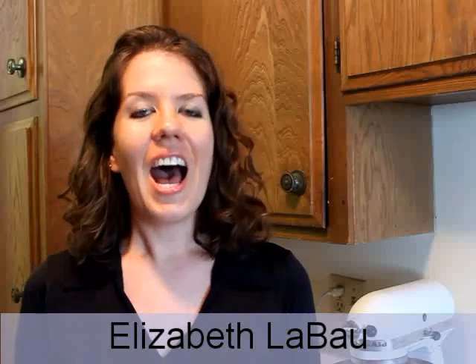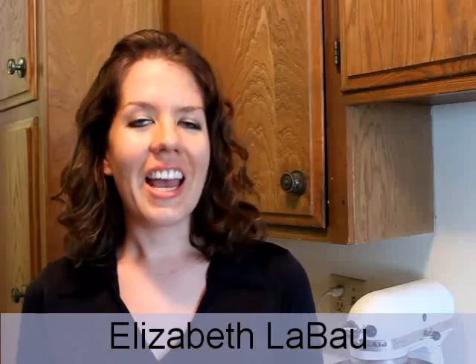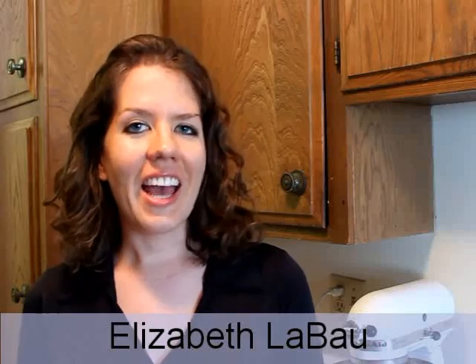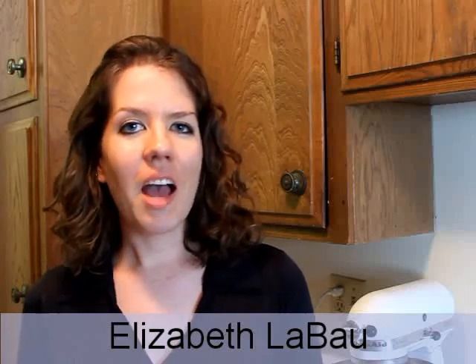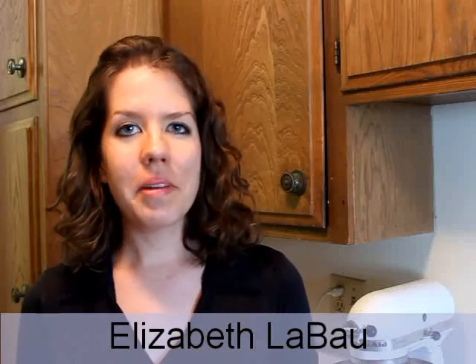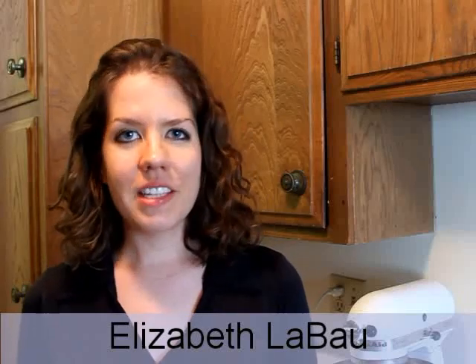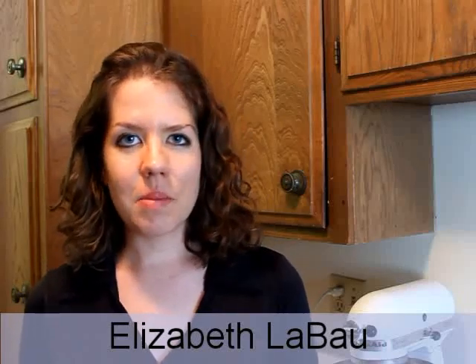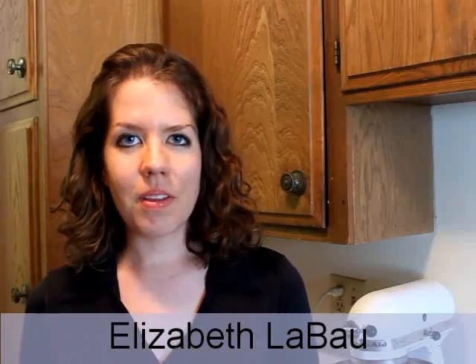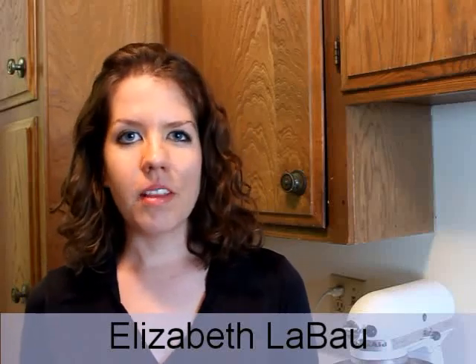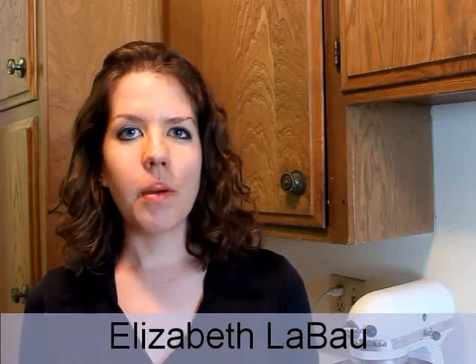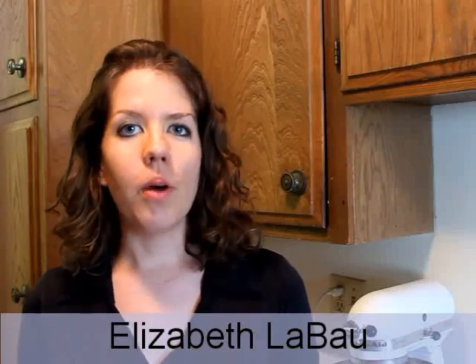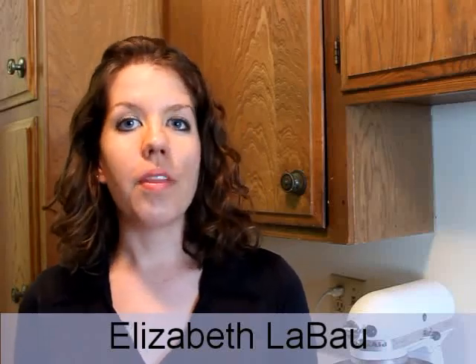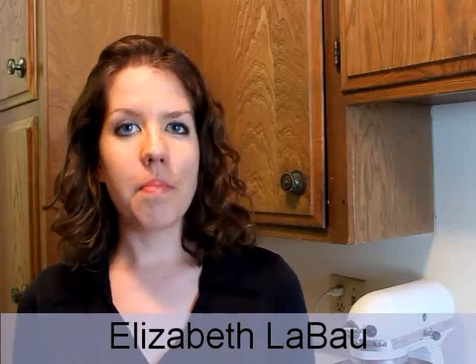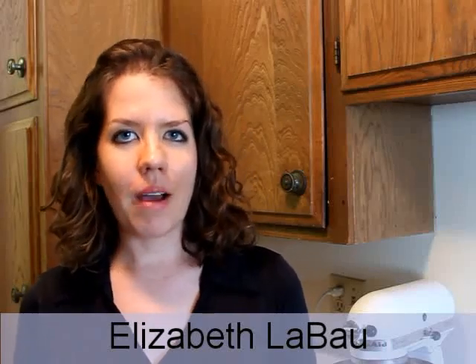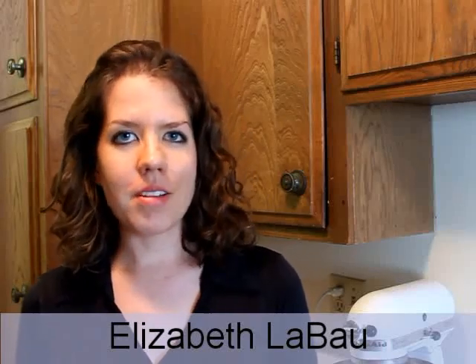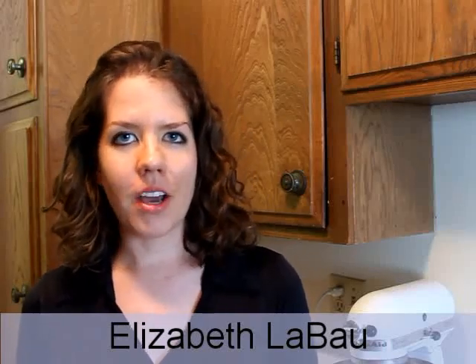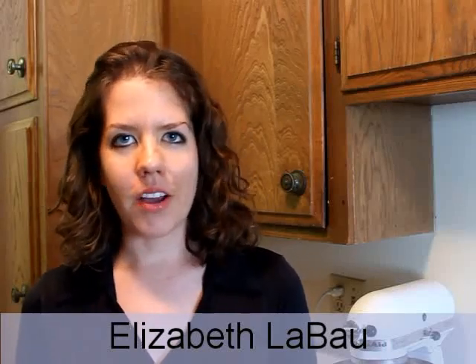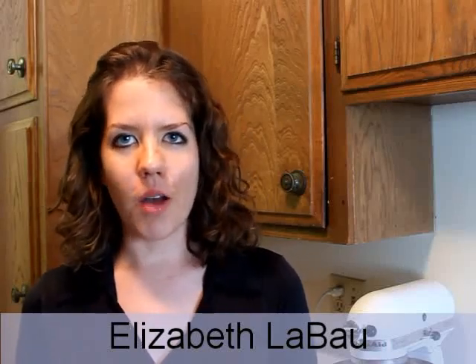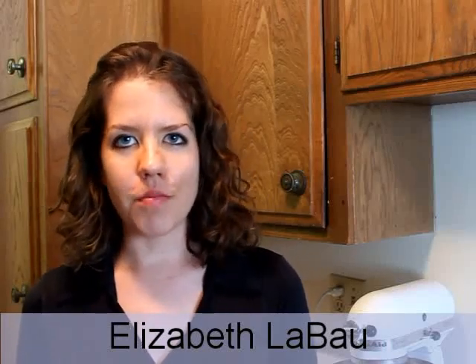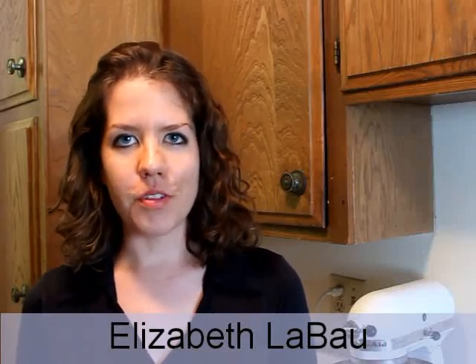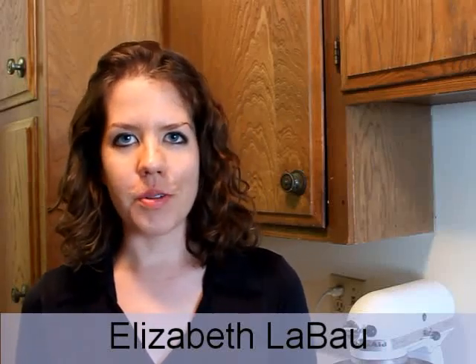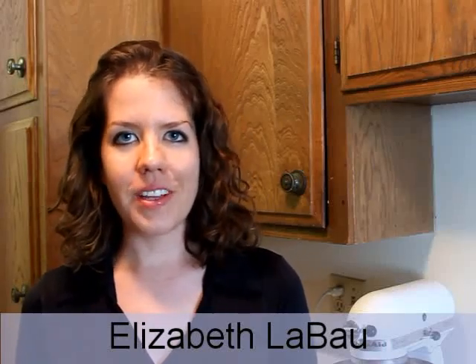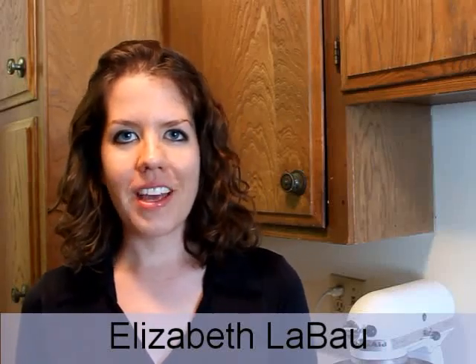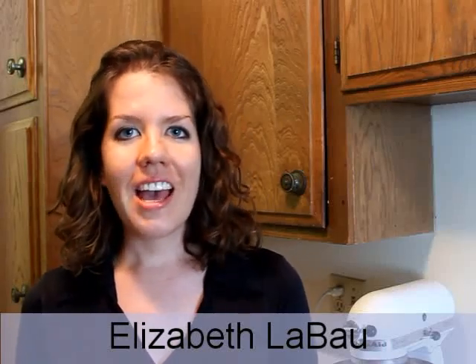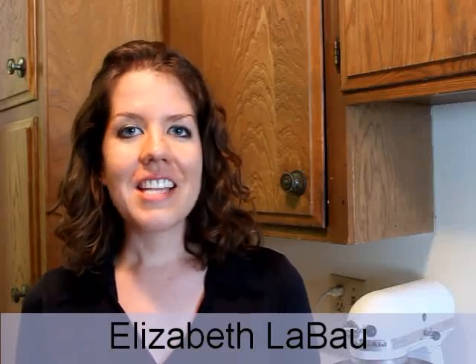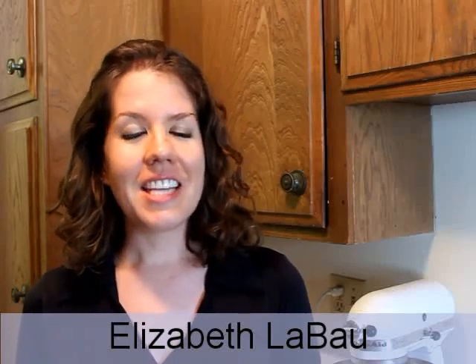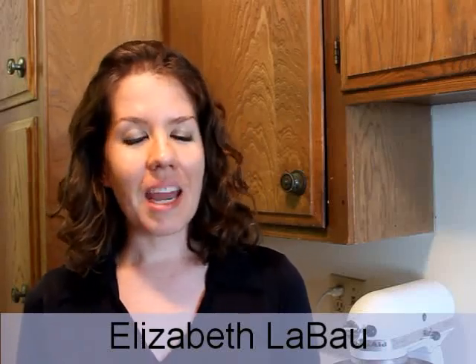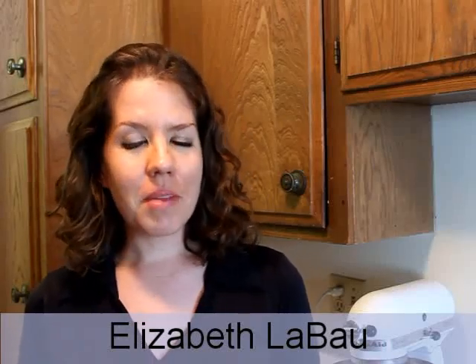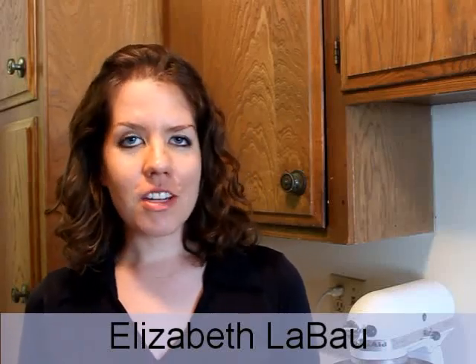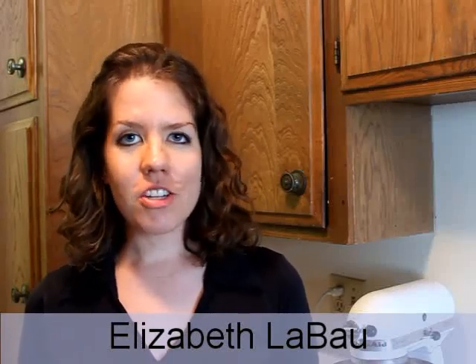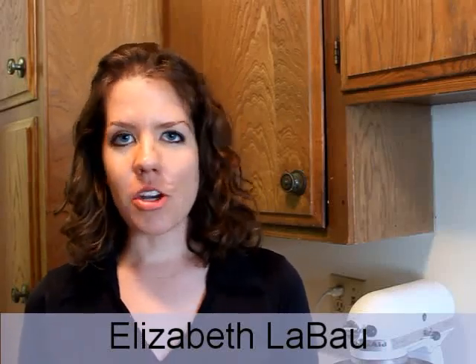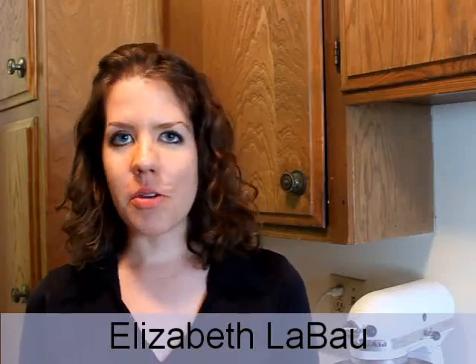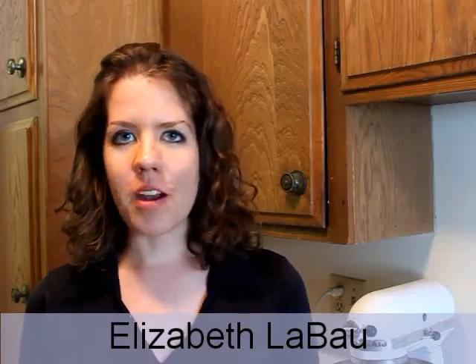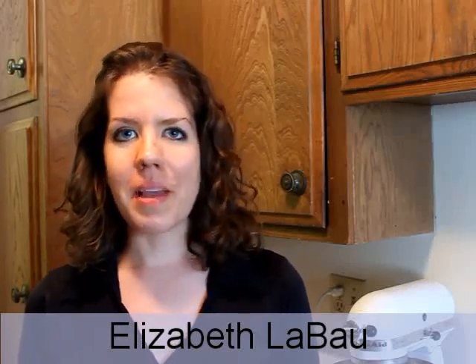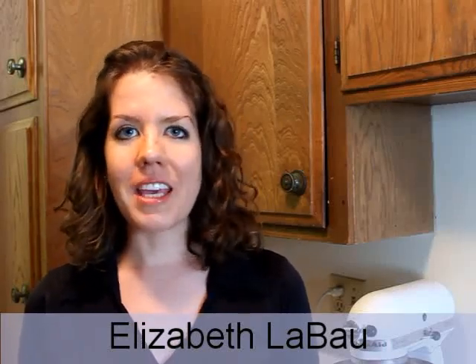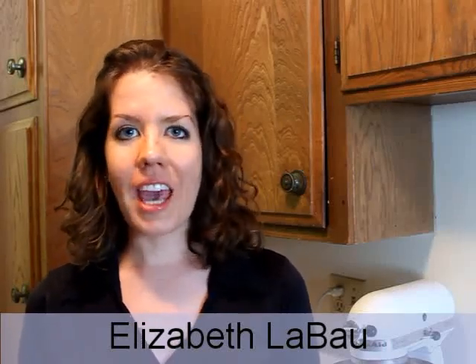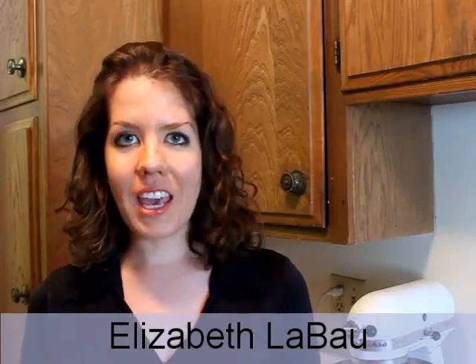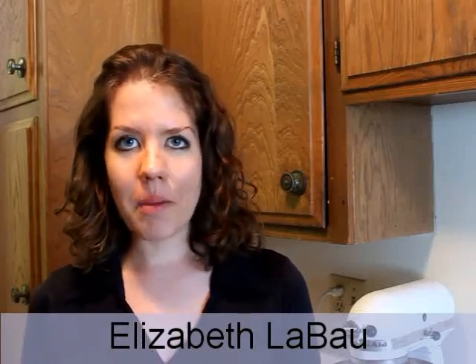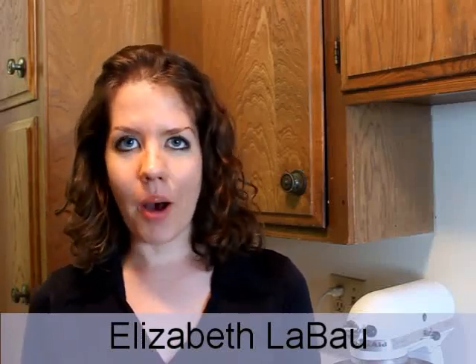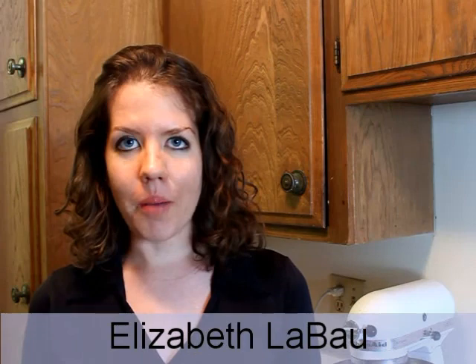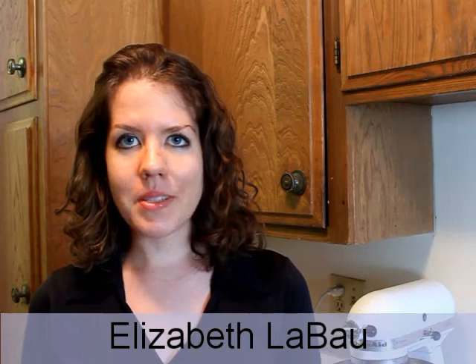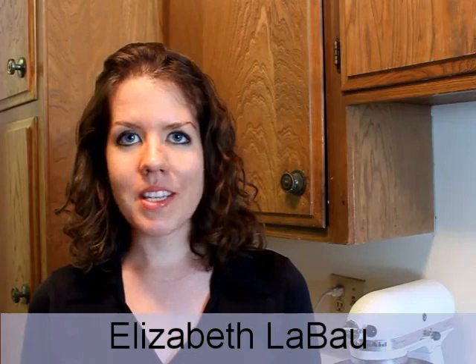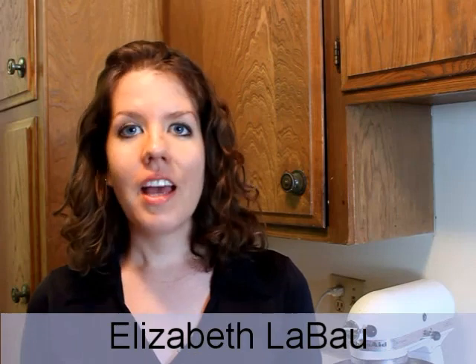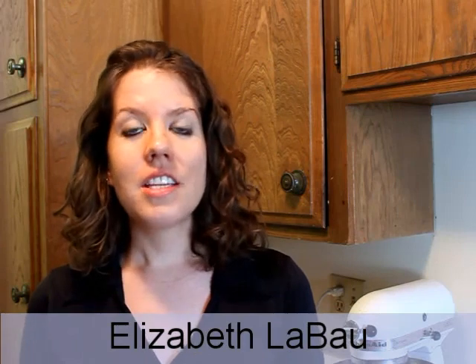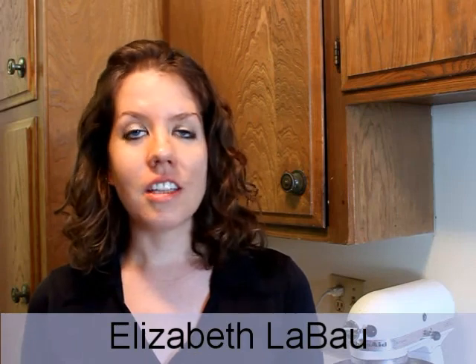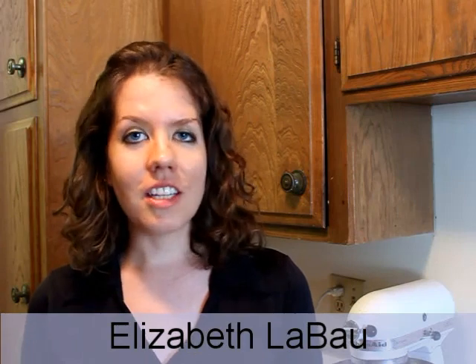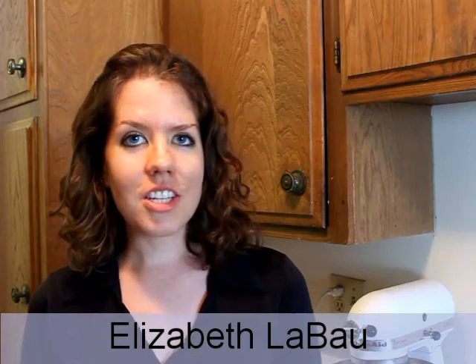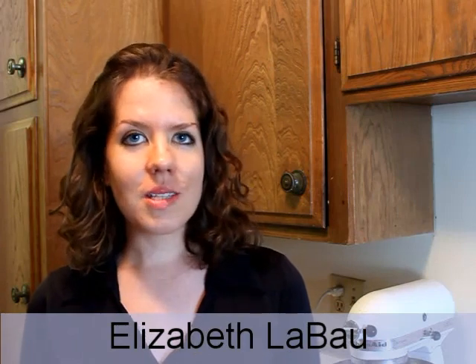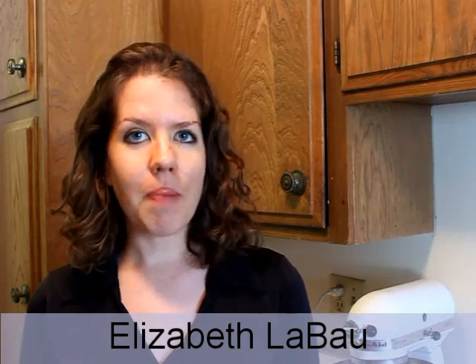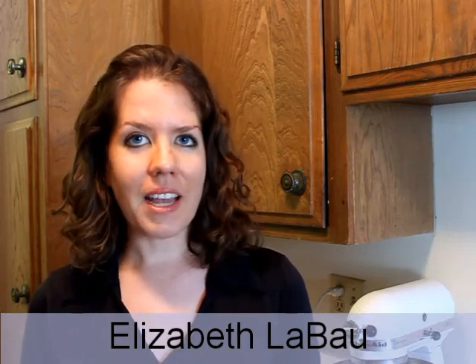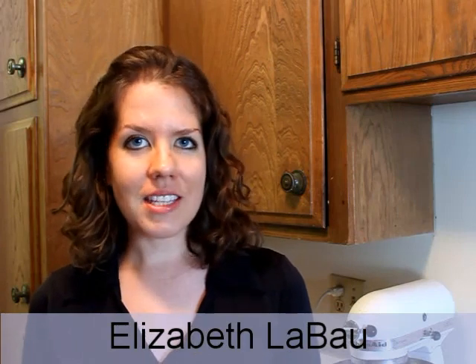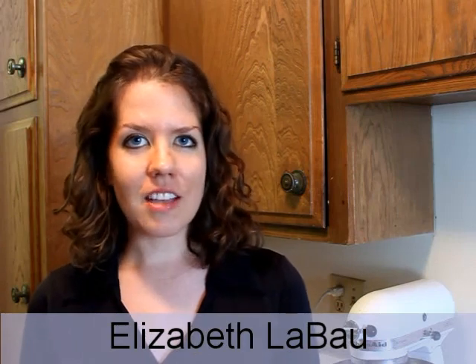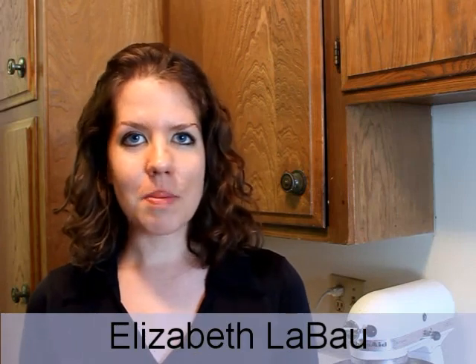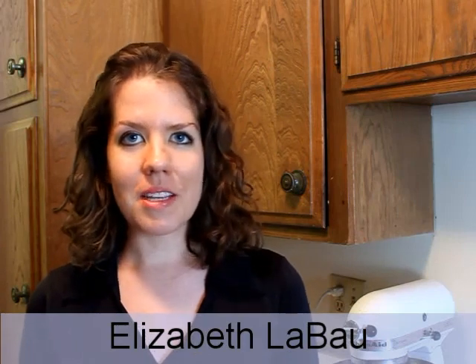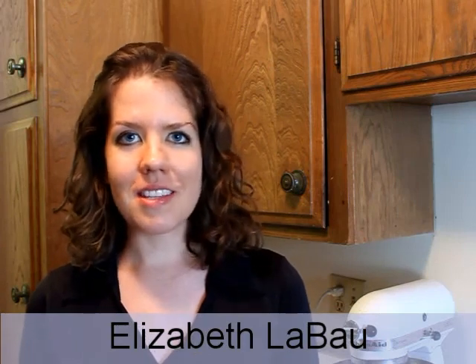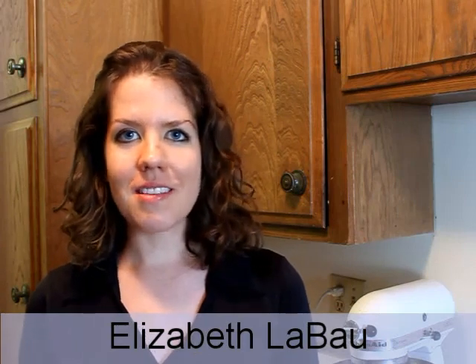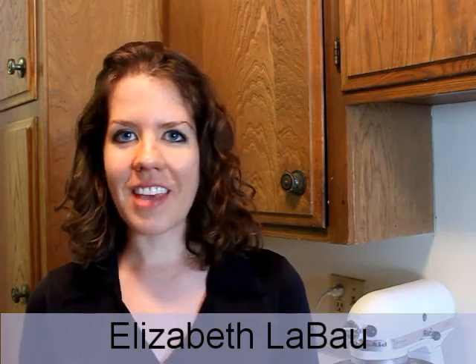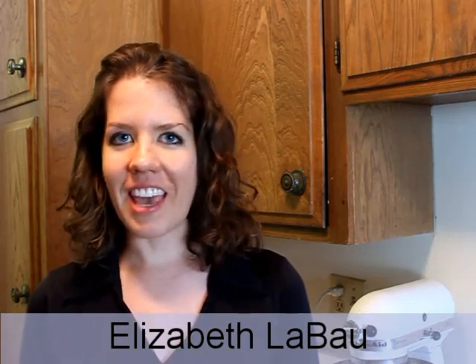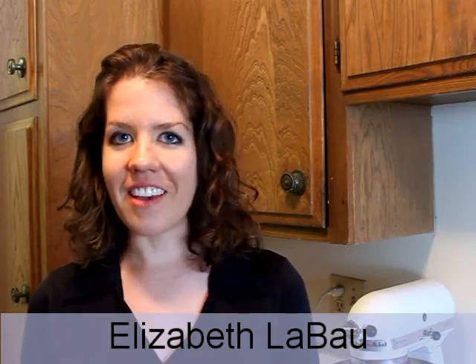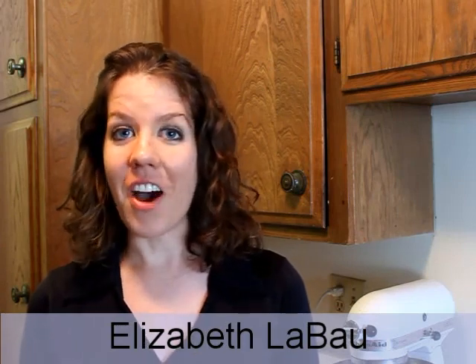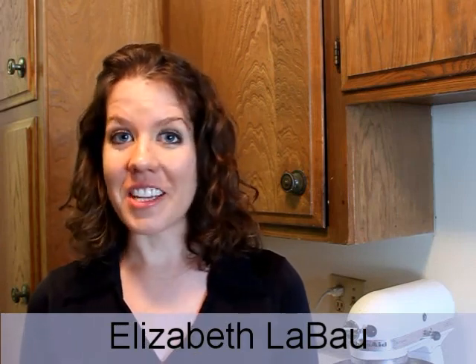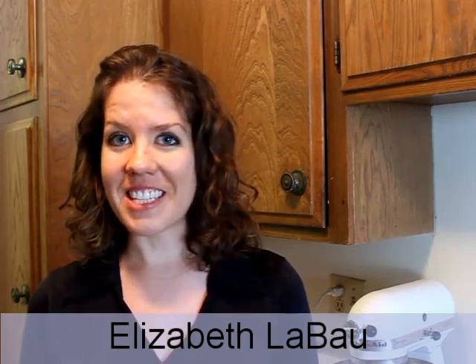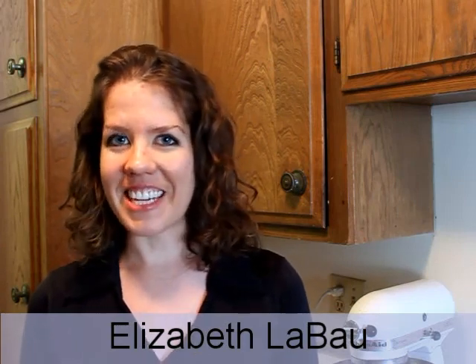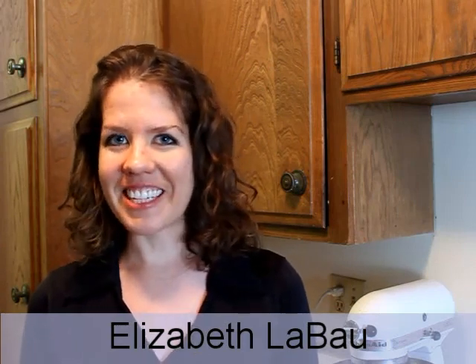Hi, I'm Elizabeth LeBeau with About.com Food. Today I'm going to show you how to make cake pops, delicious bite-sized pieces of cake on a stick.